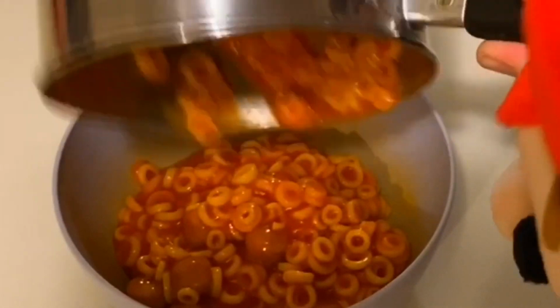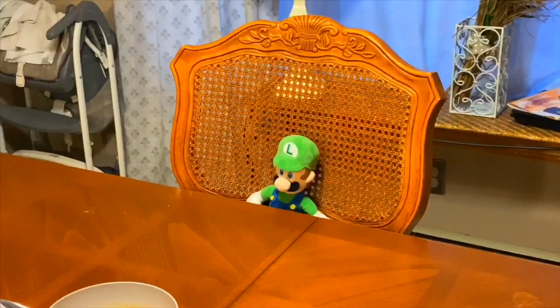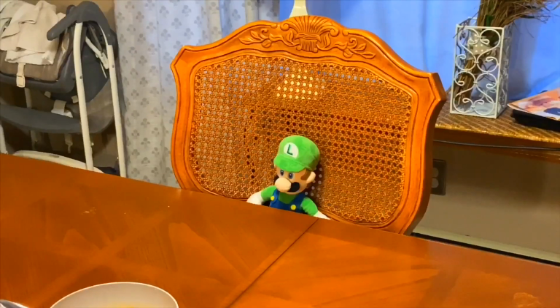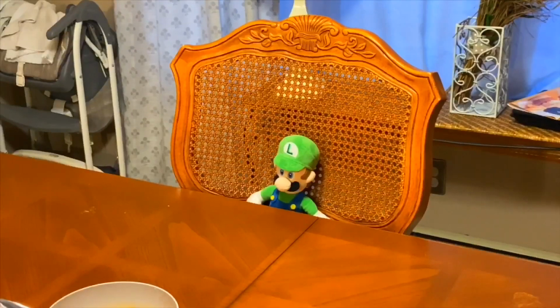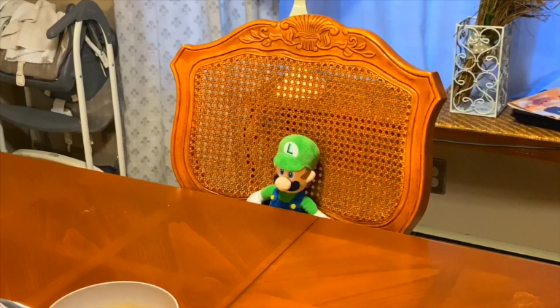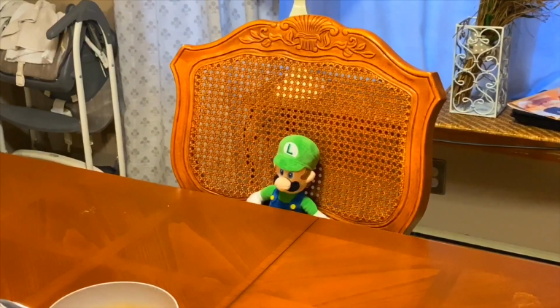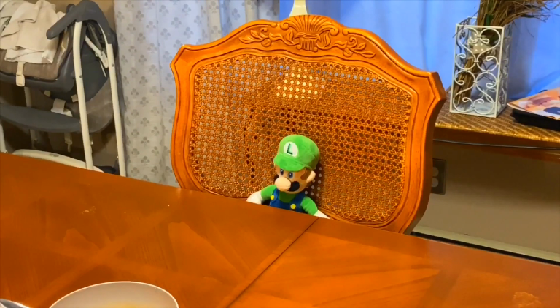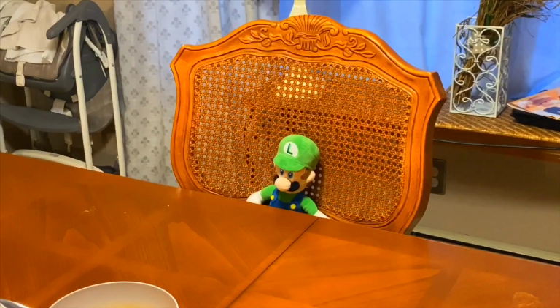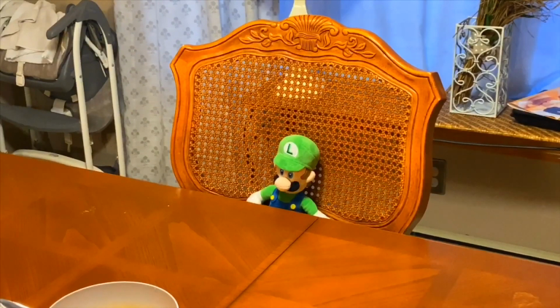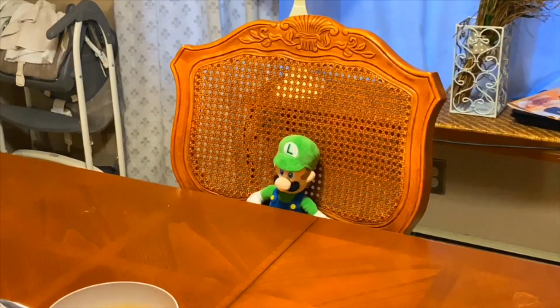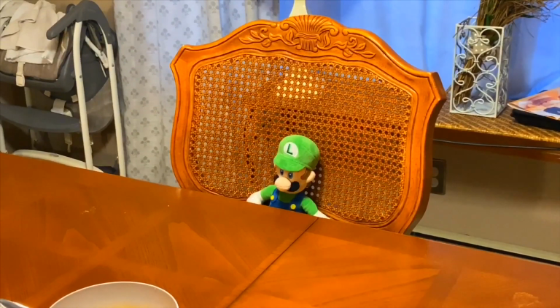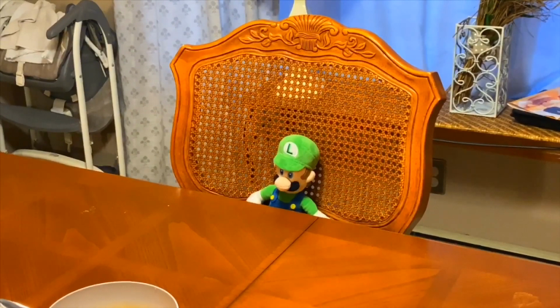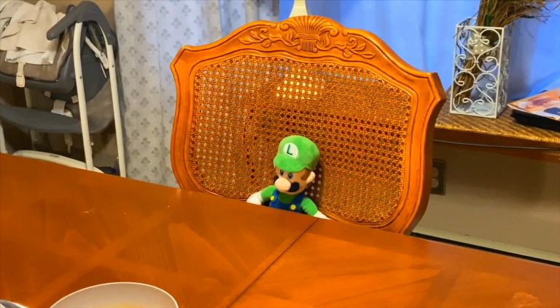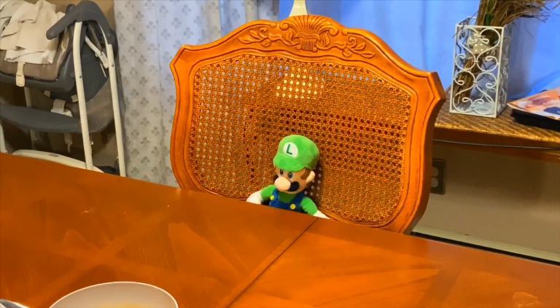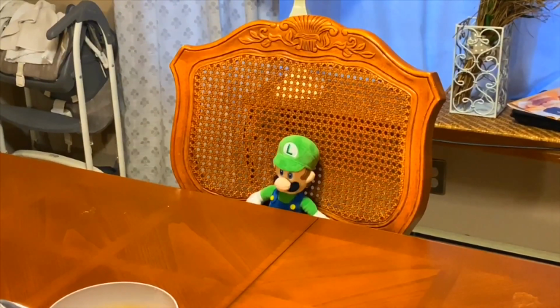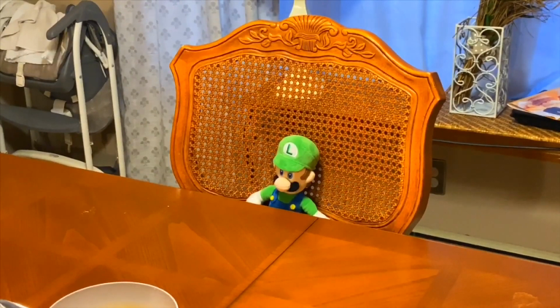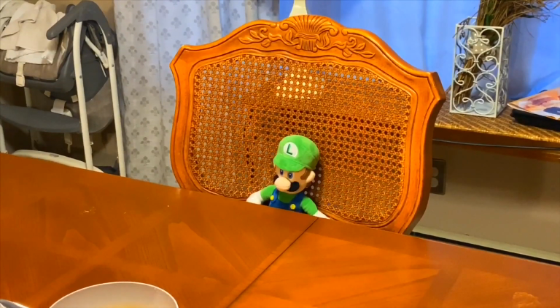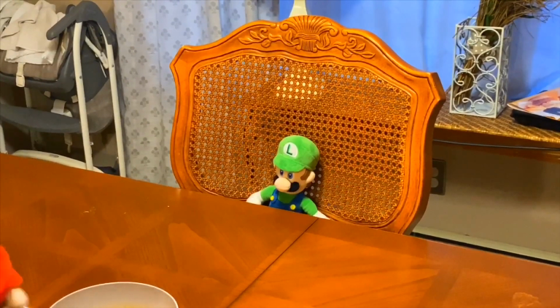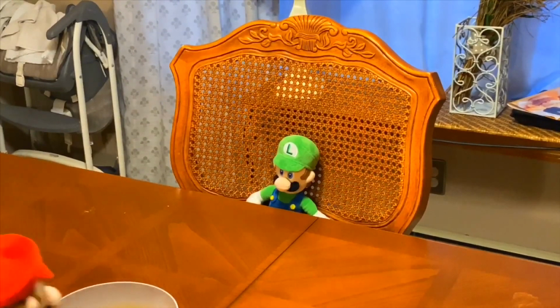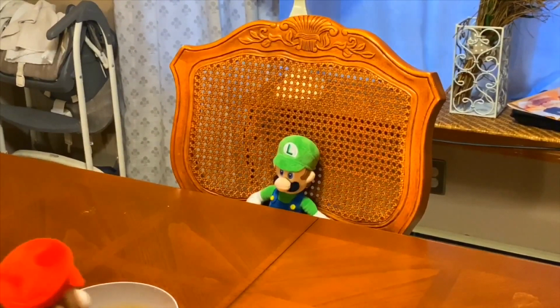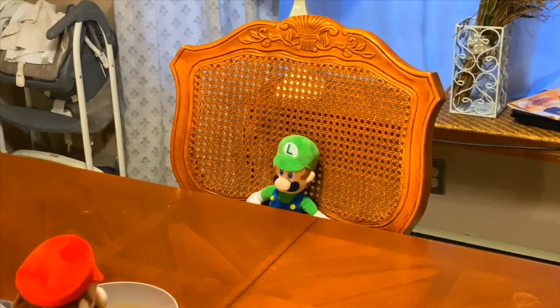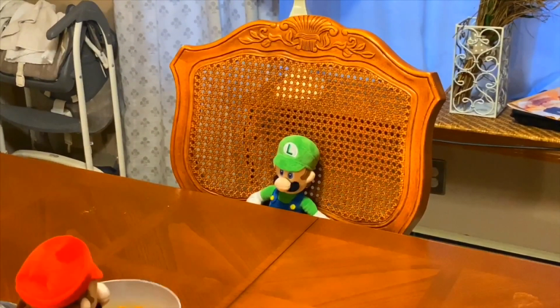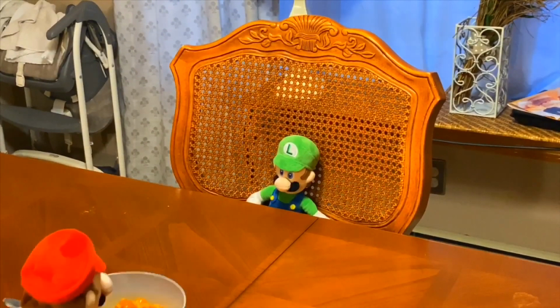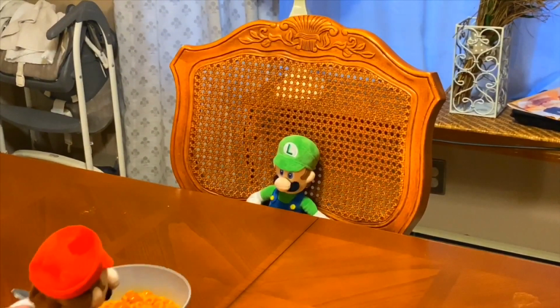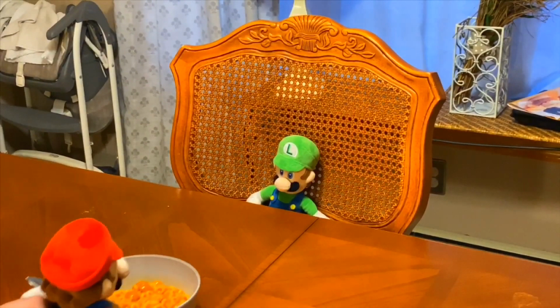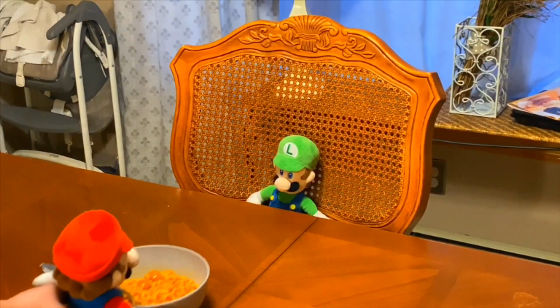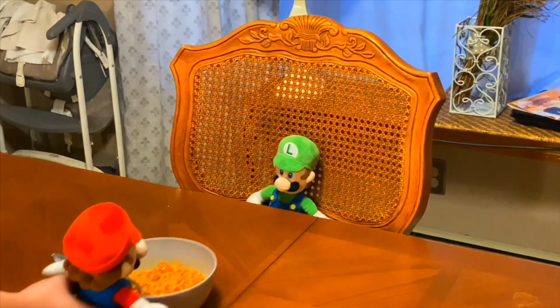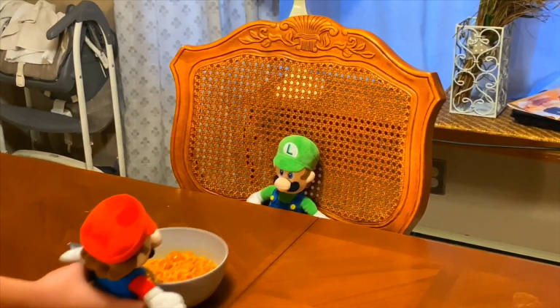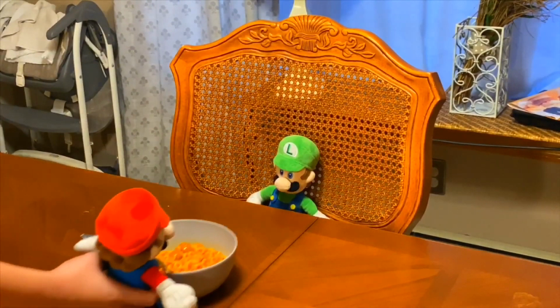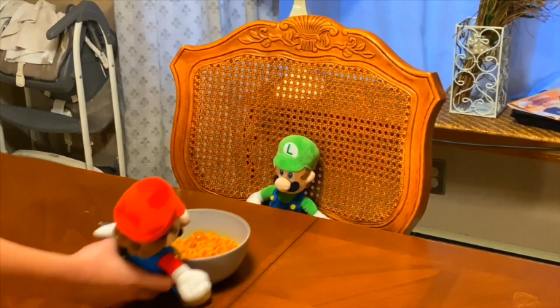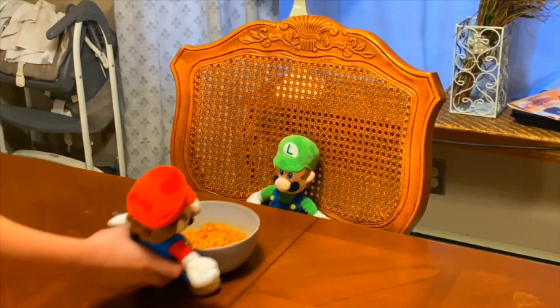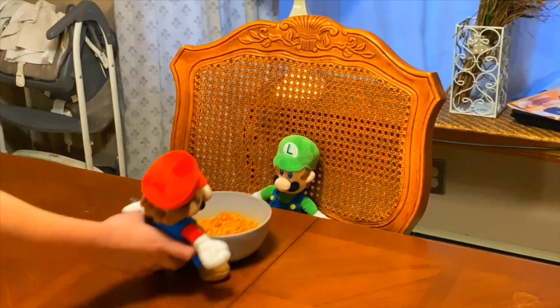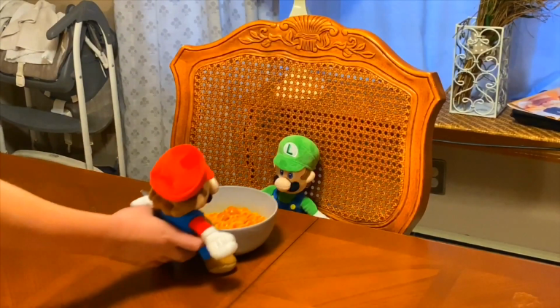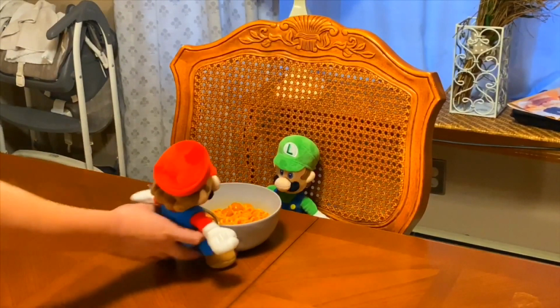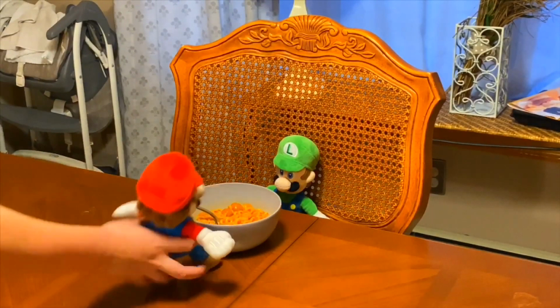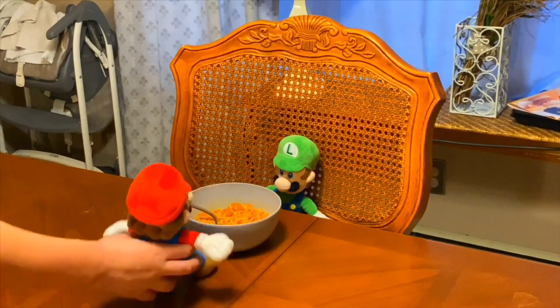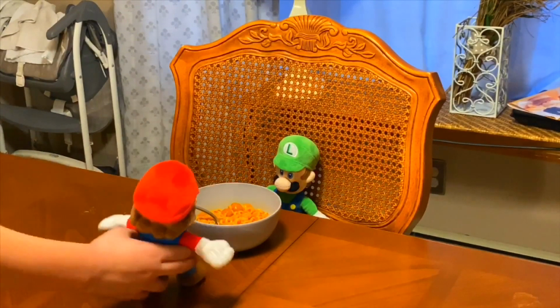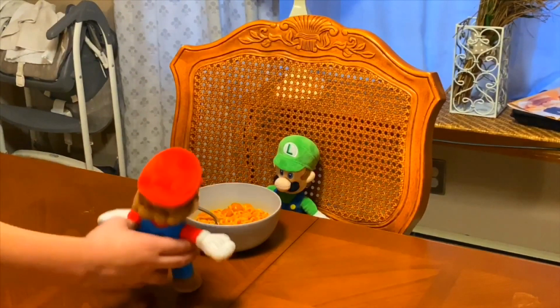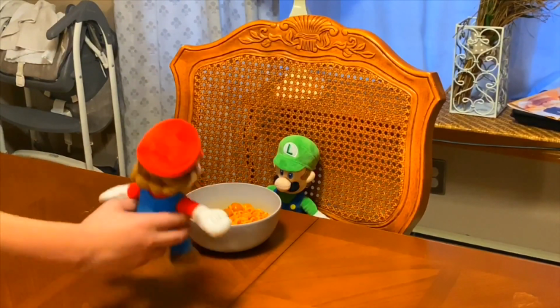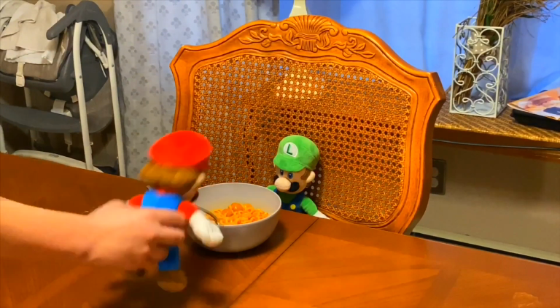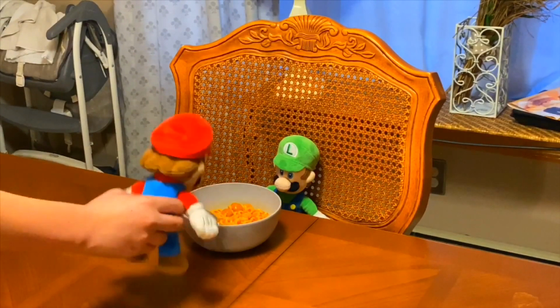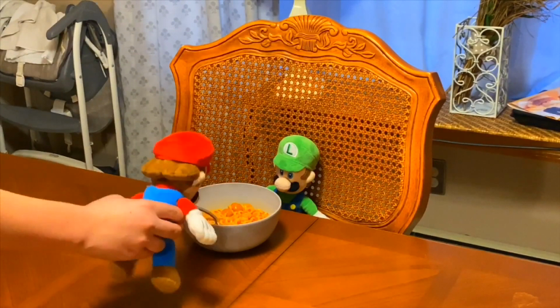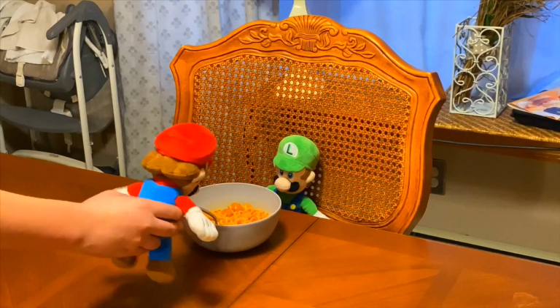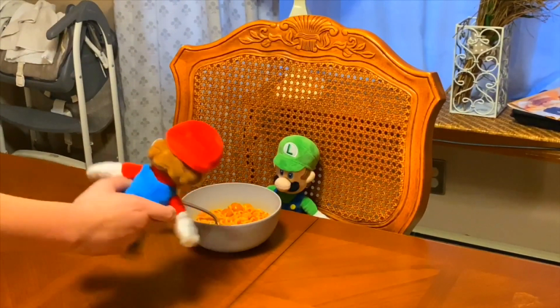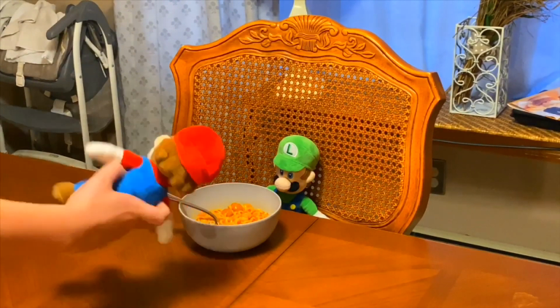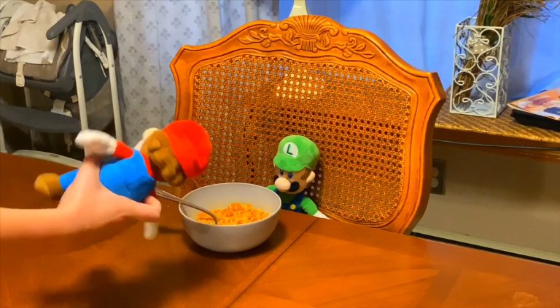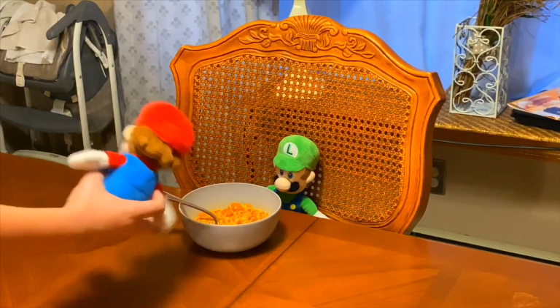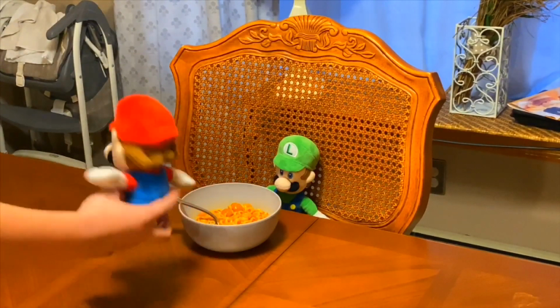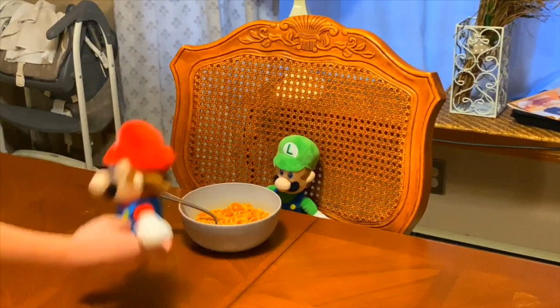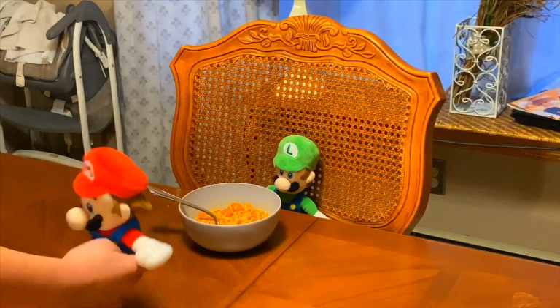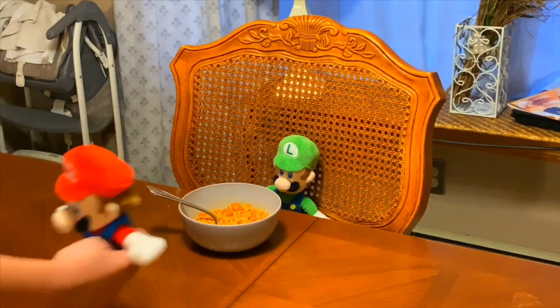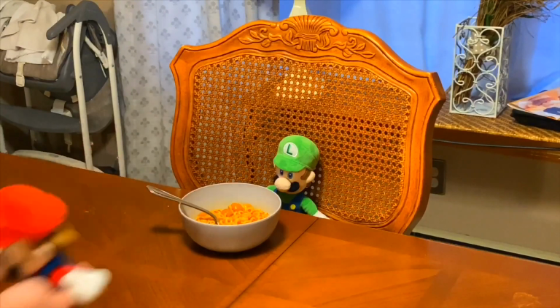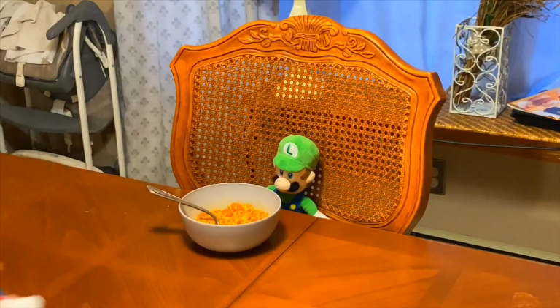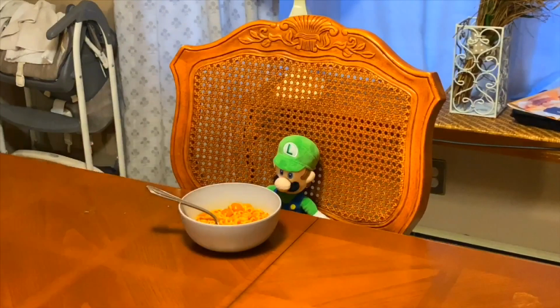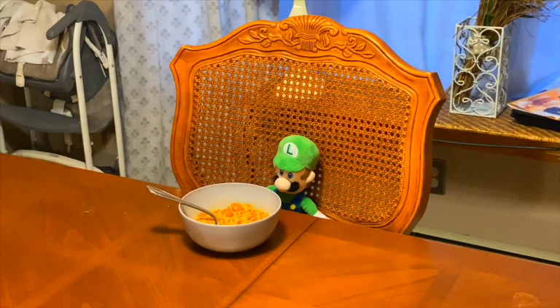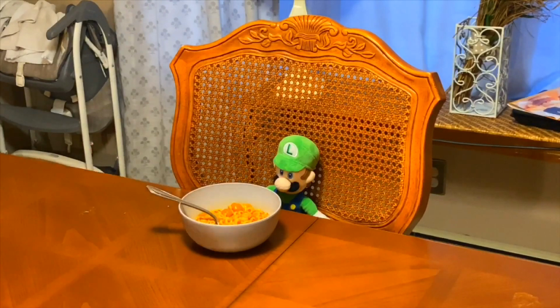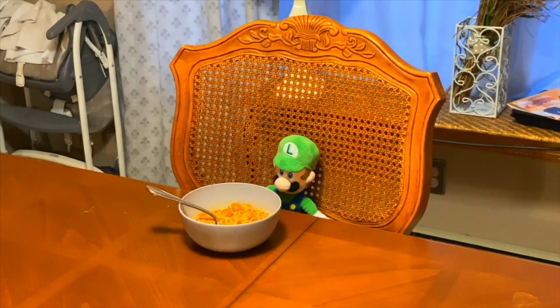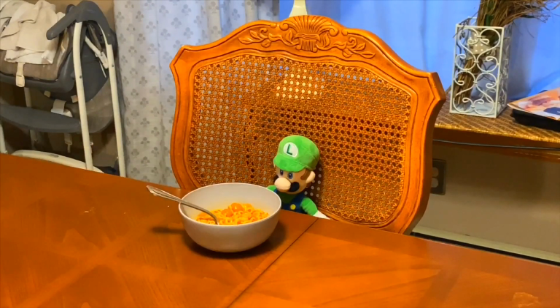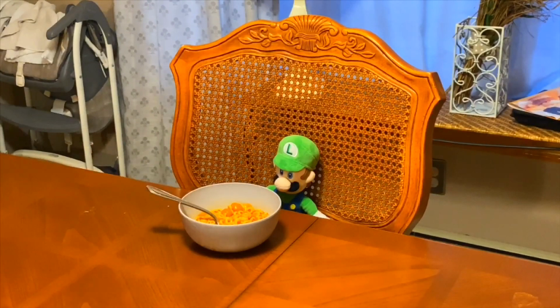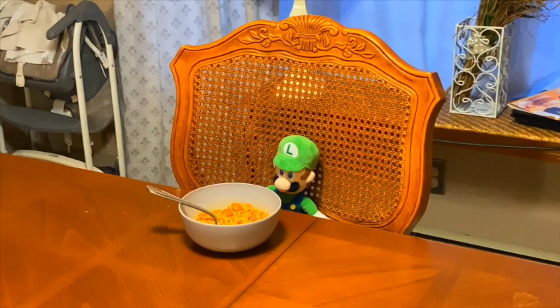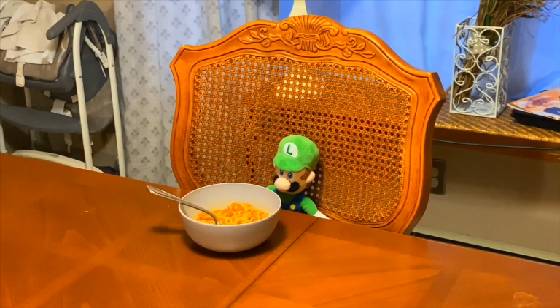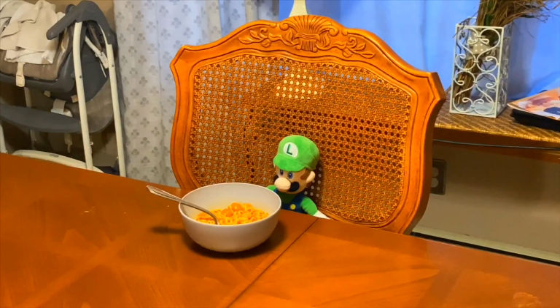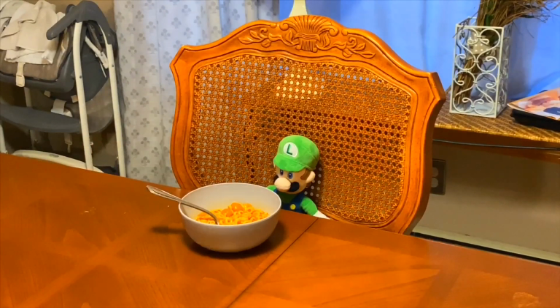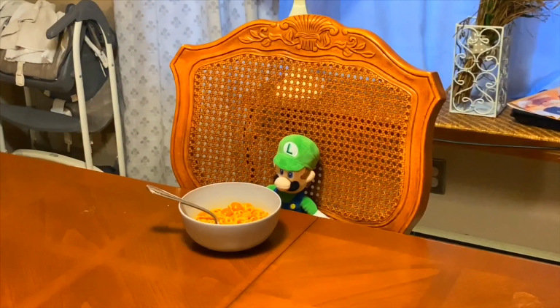Mario, what are the Spaghetti-Os? They're right here, Luigi. Enjoy. Thank you, Mario. Yeah, no problem.